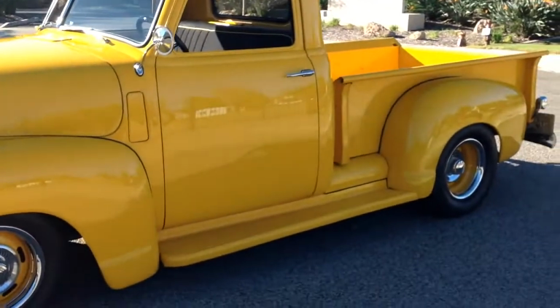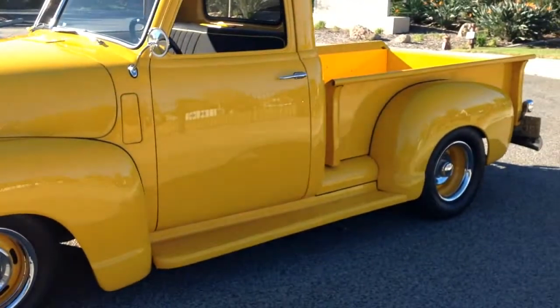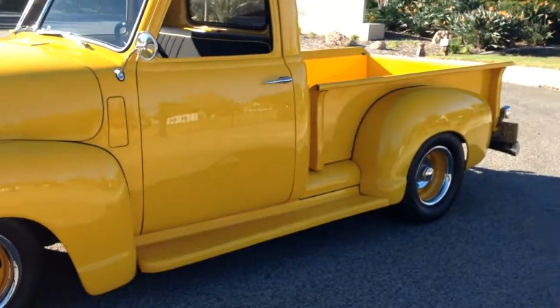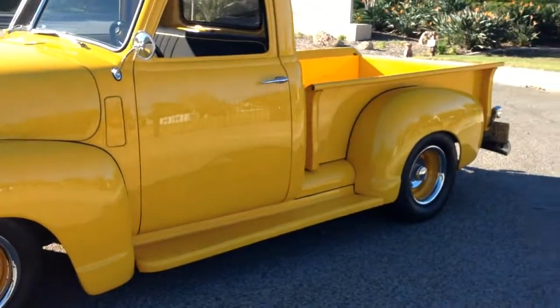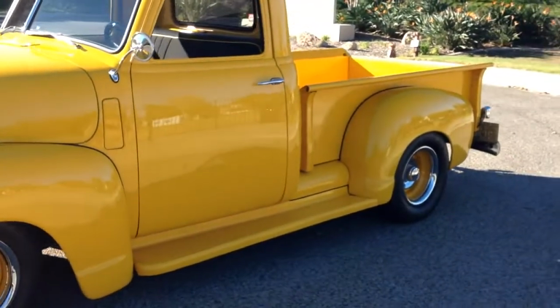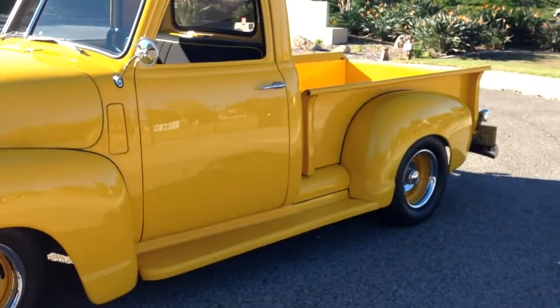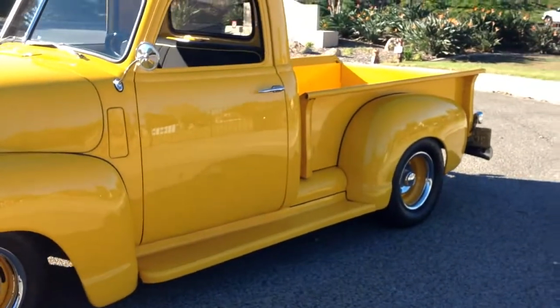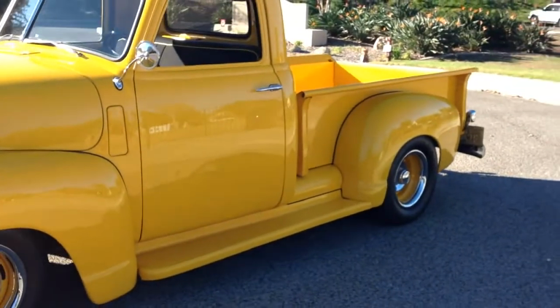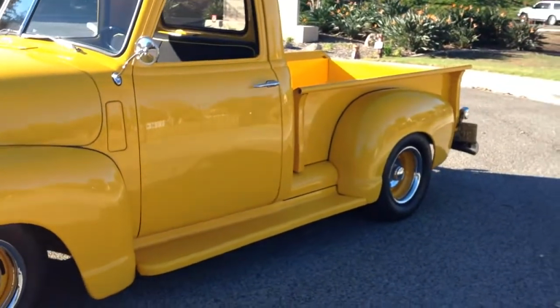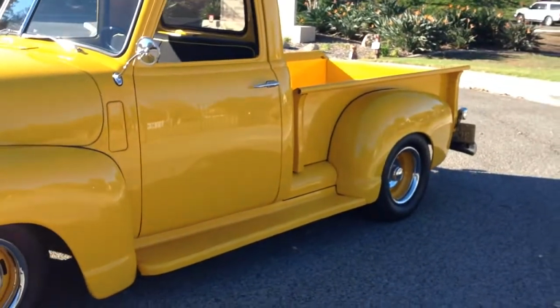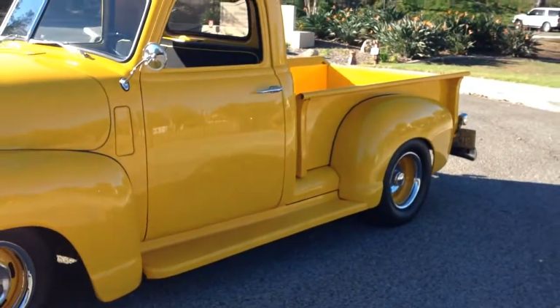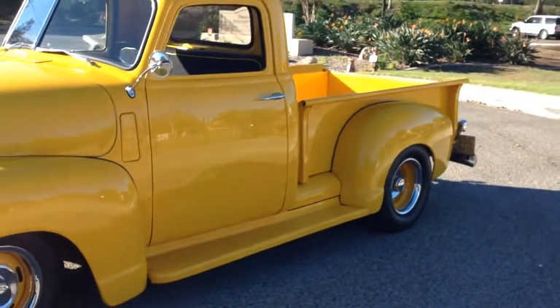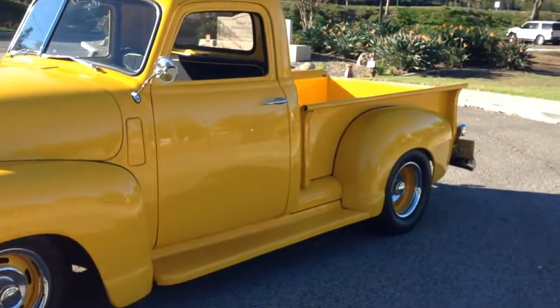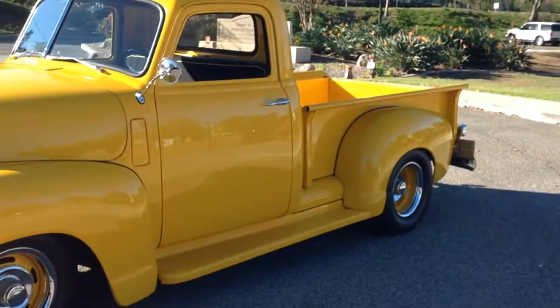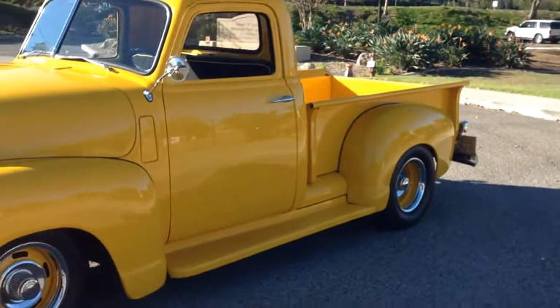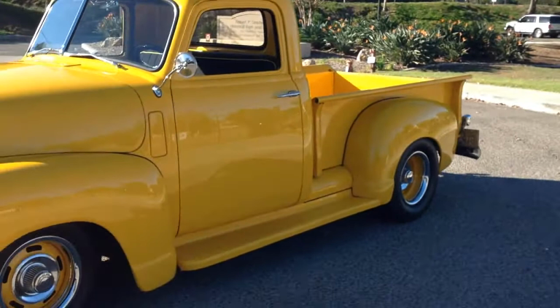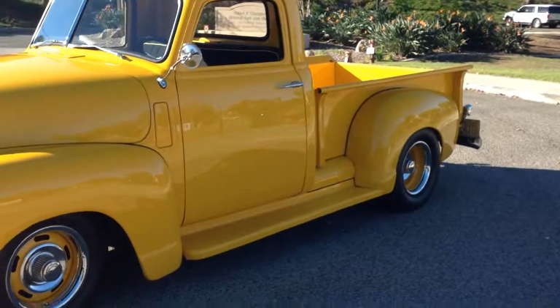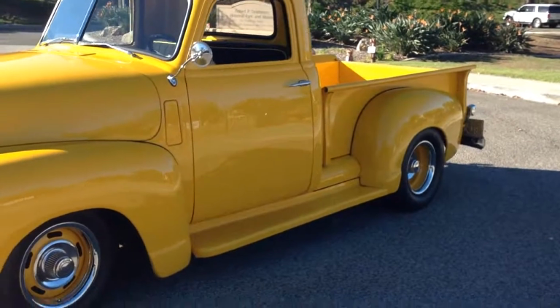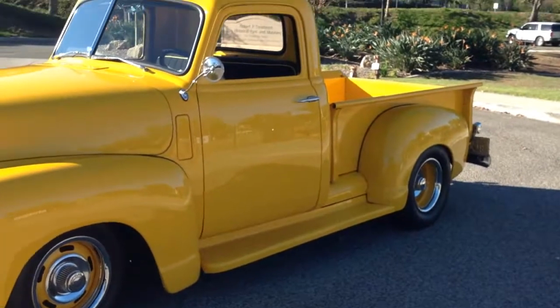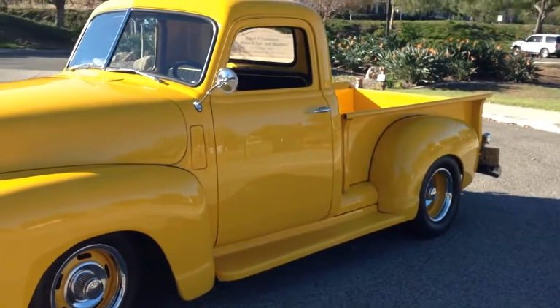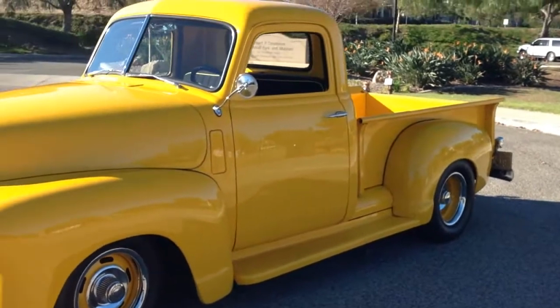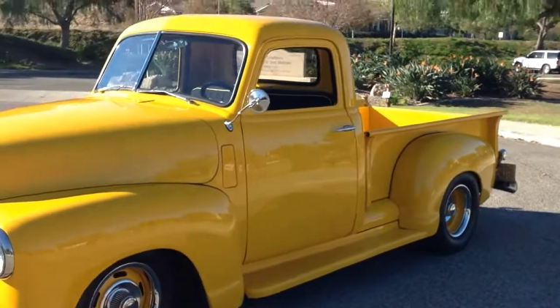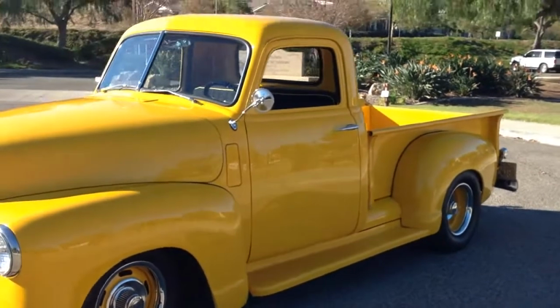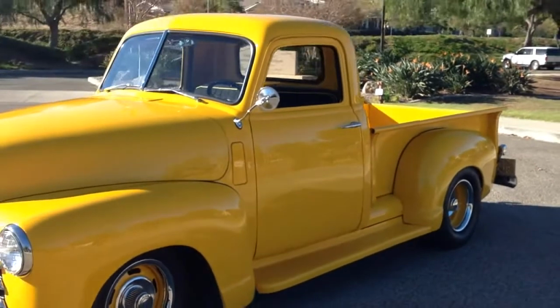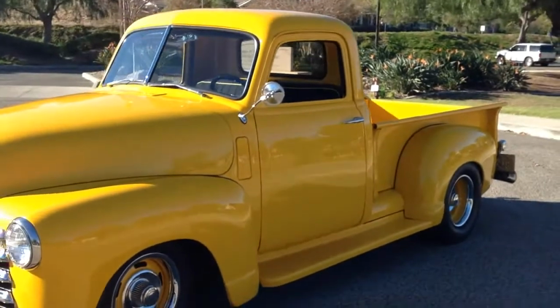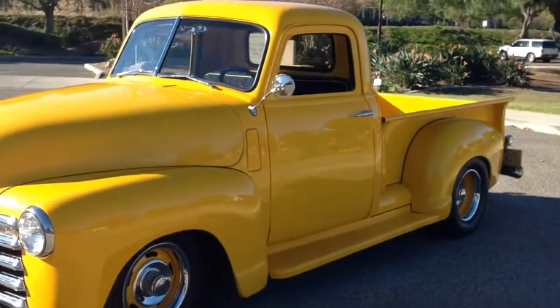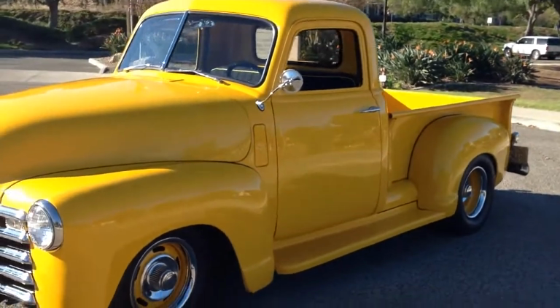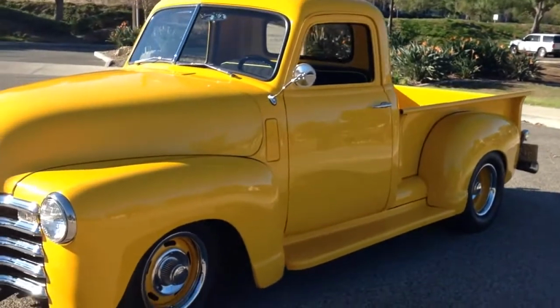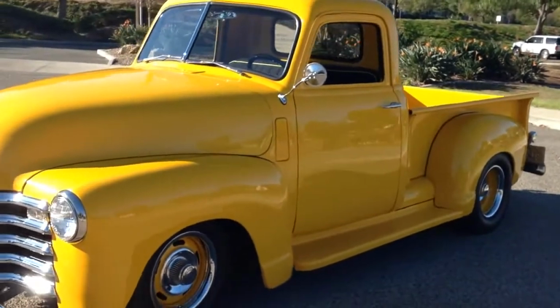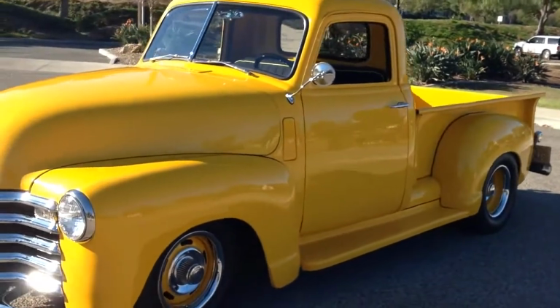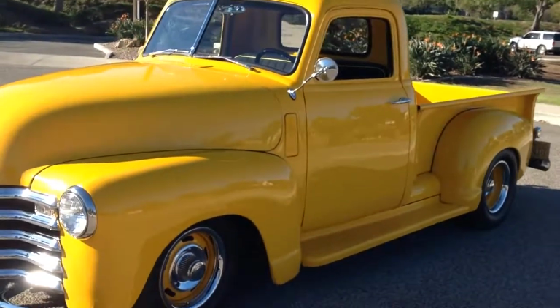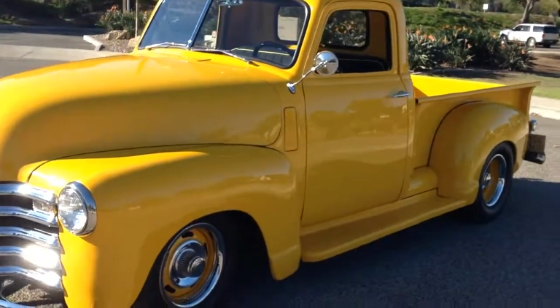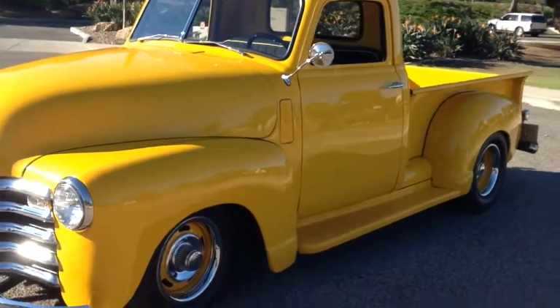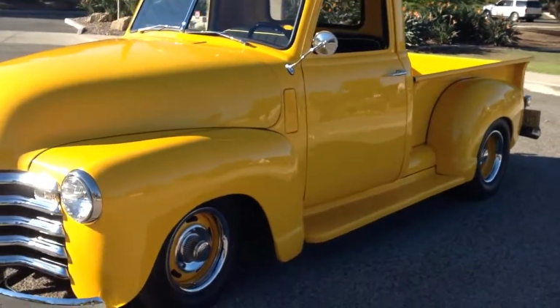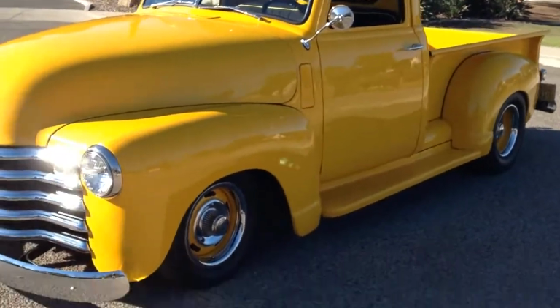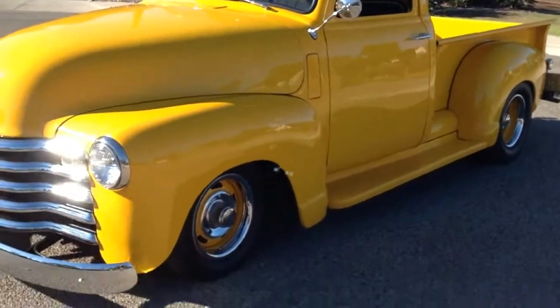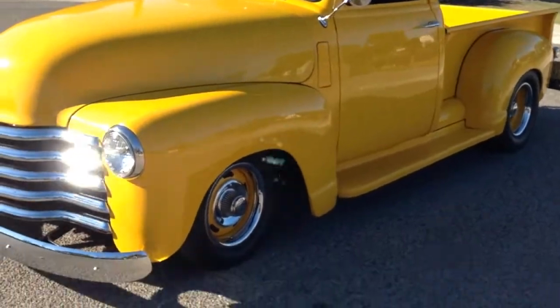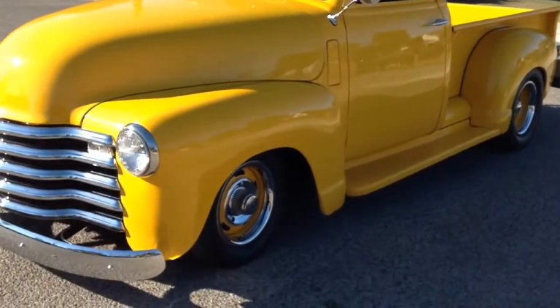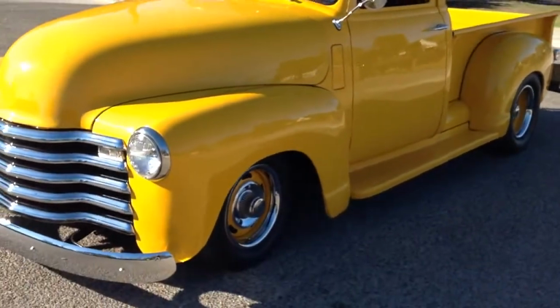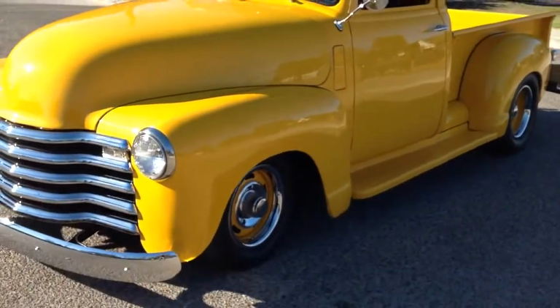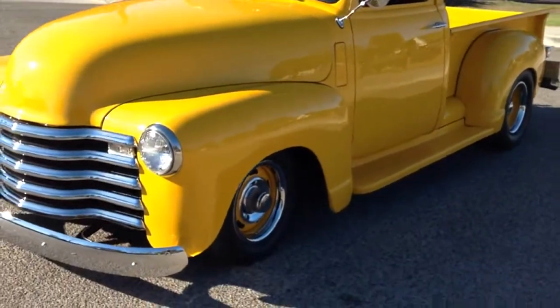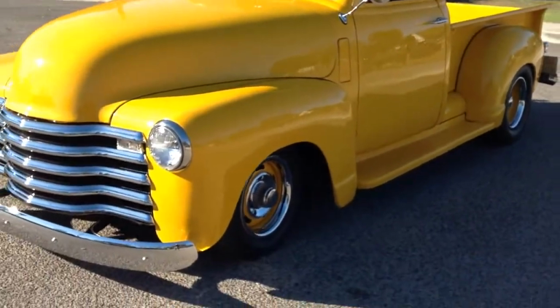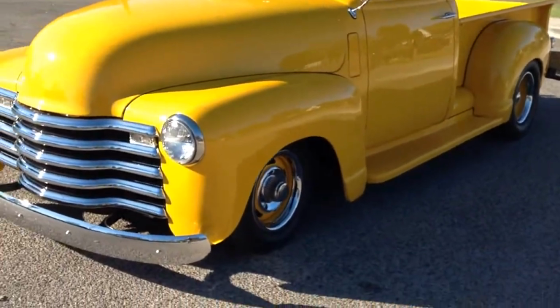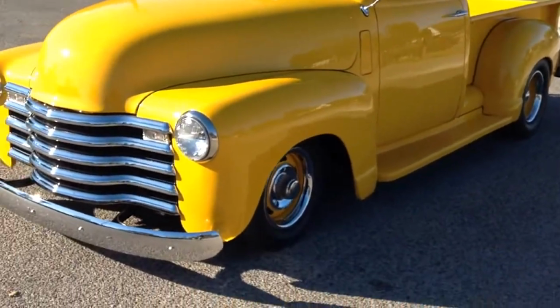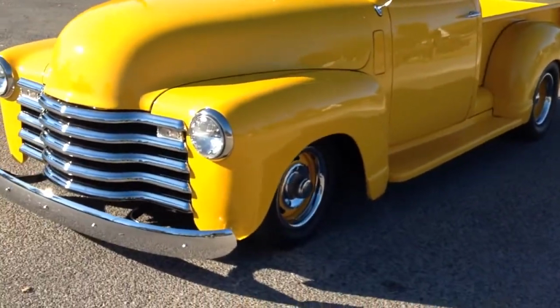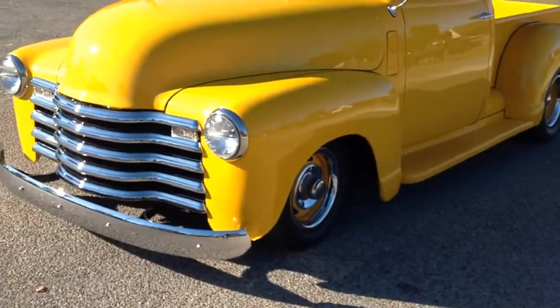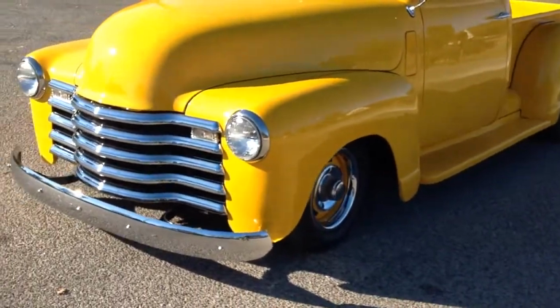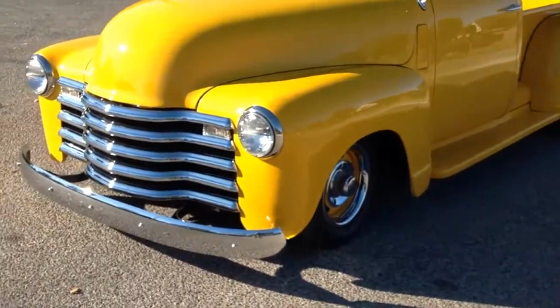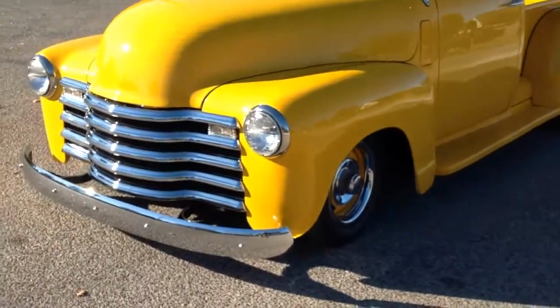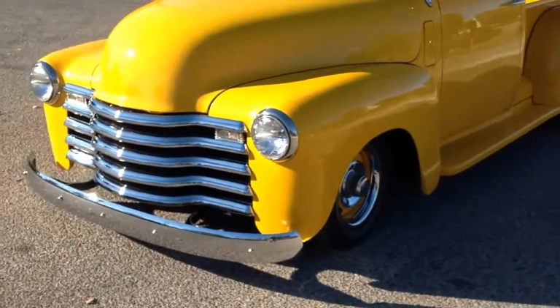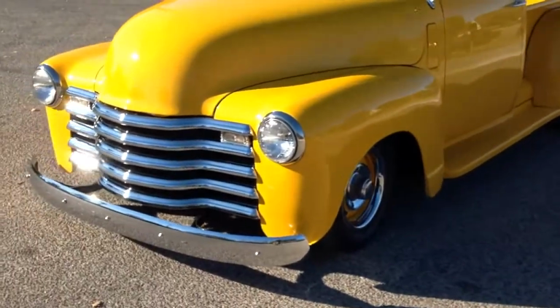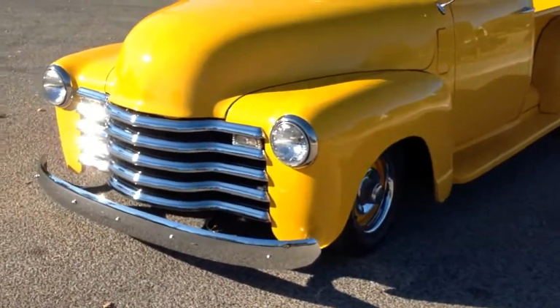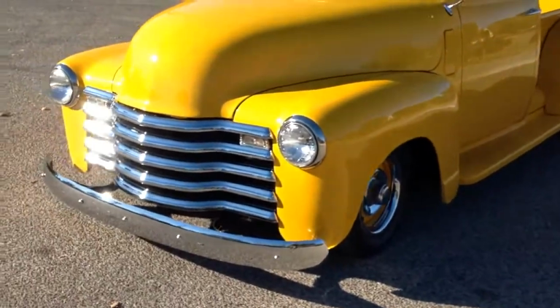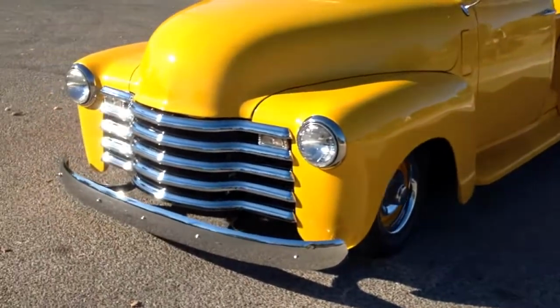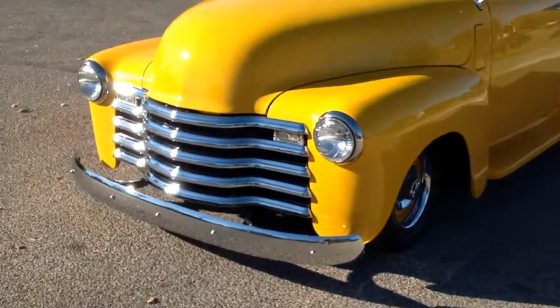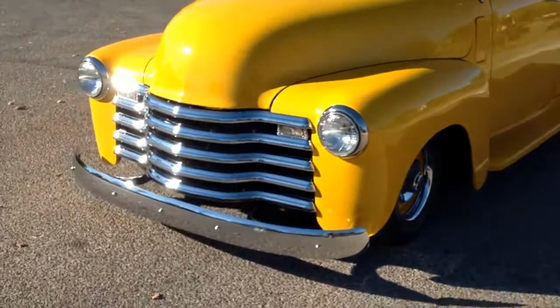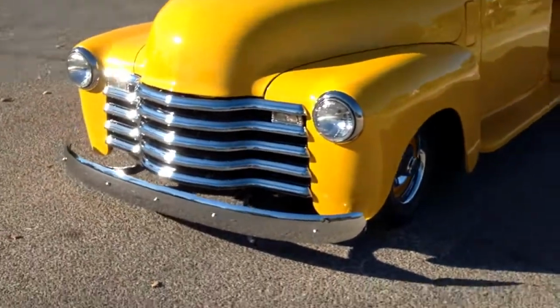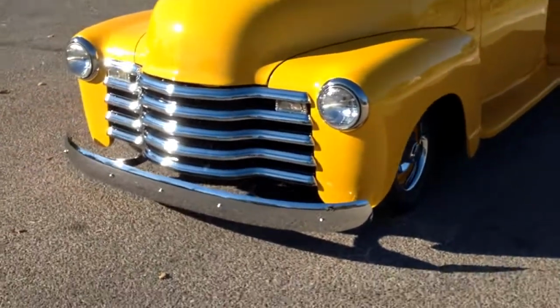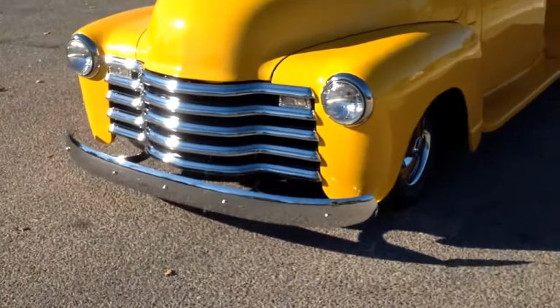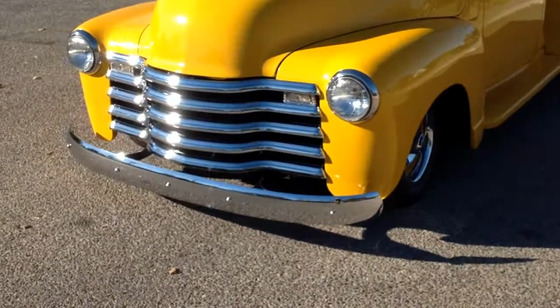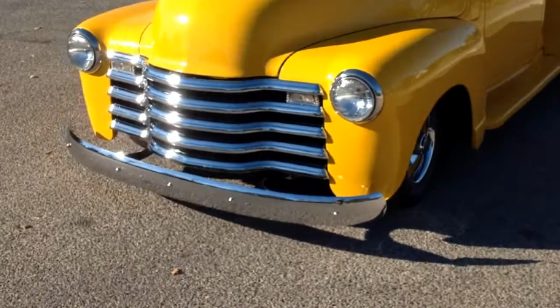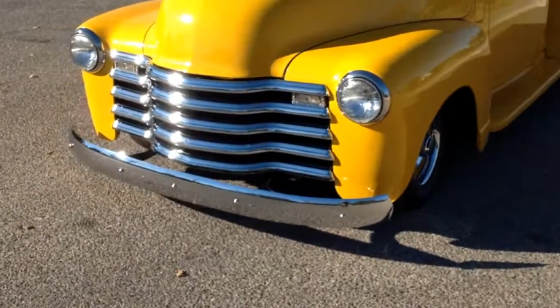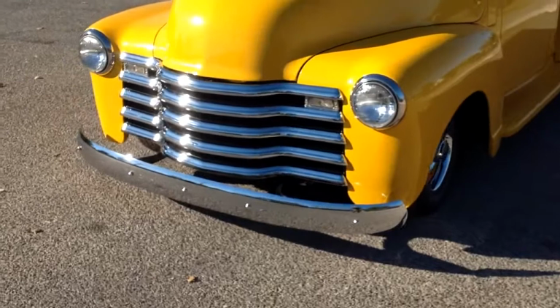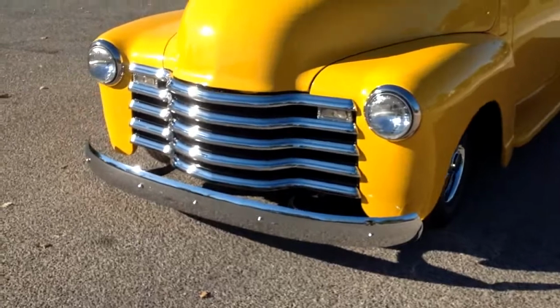Vintage air conditioning. The list goes on and on. Got the color match rally wheels and beautiful chrome.